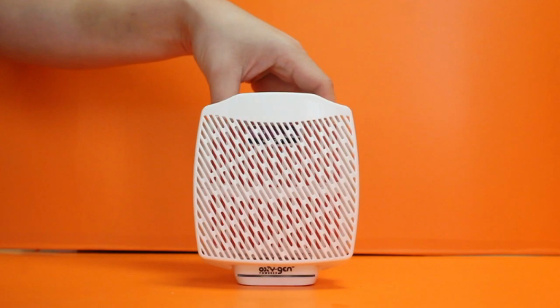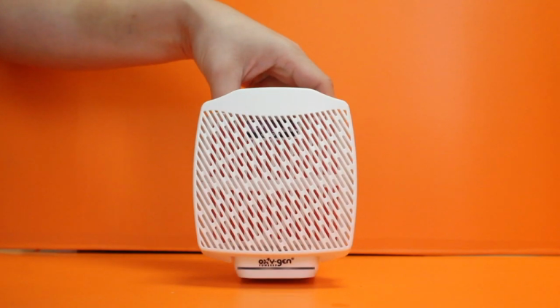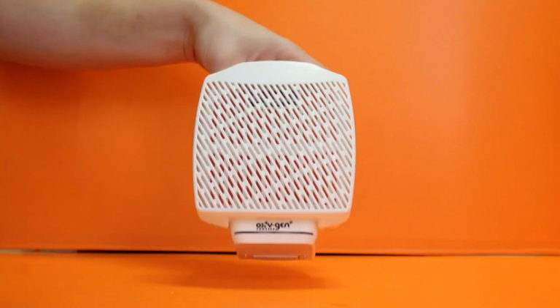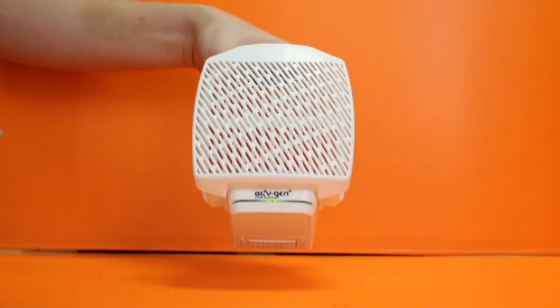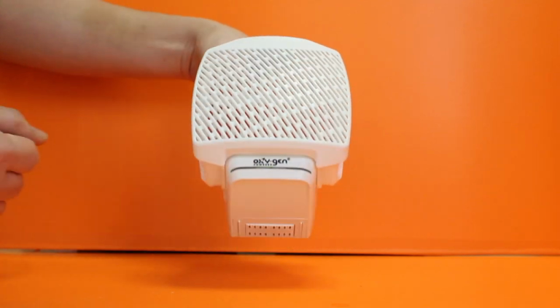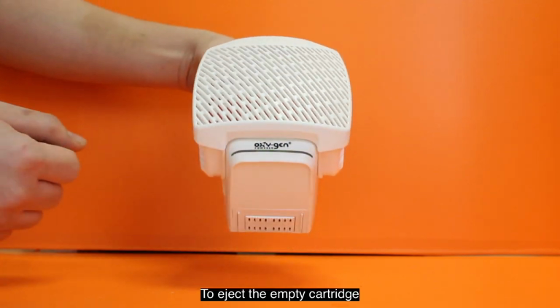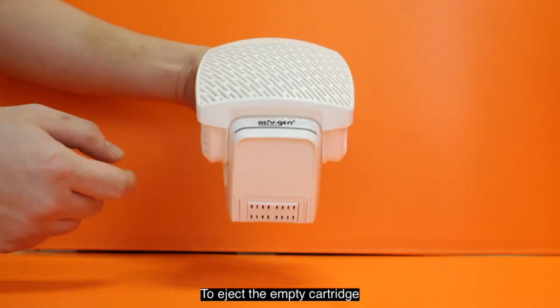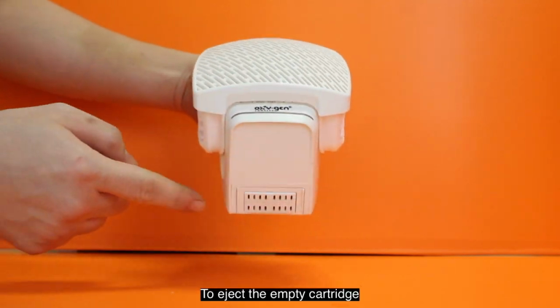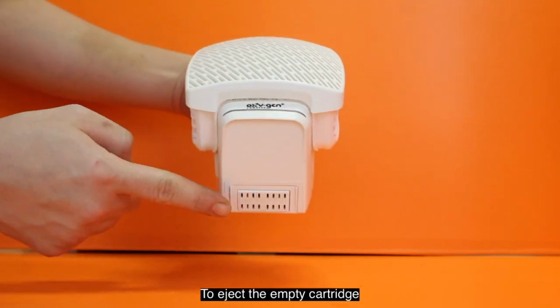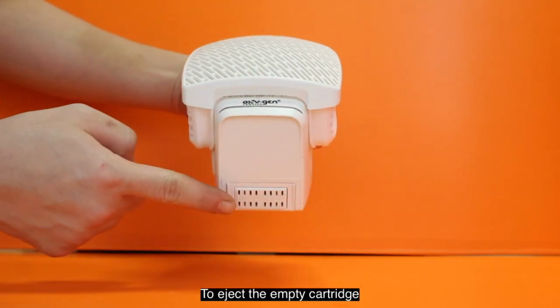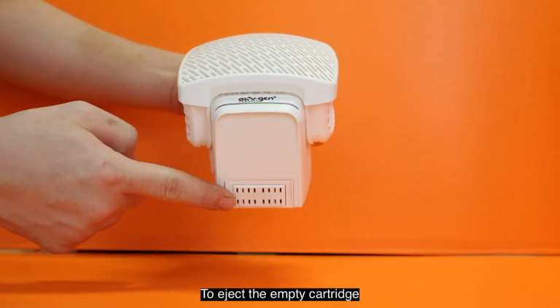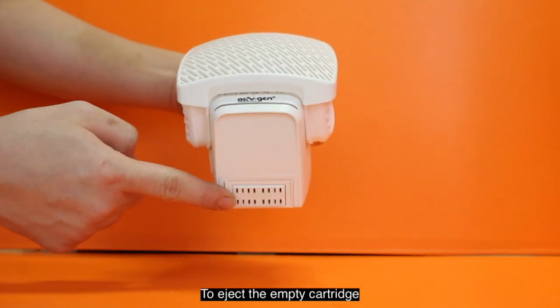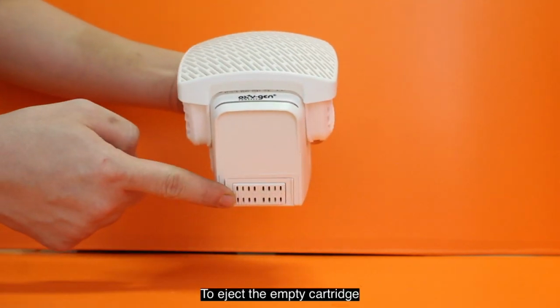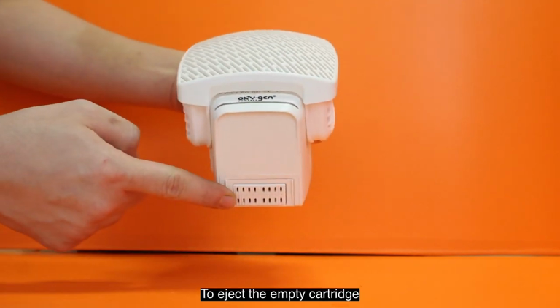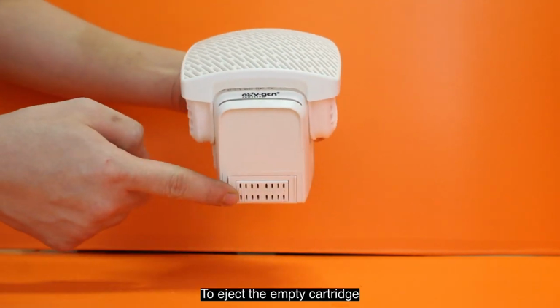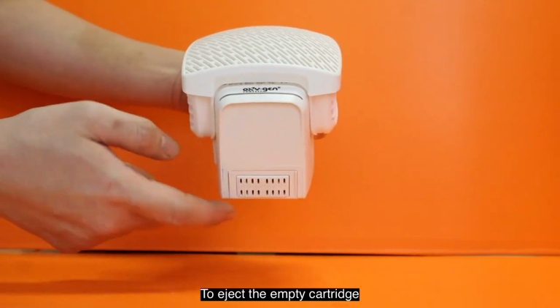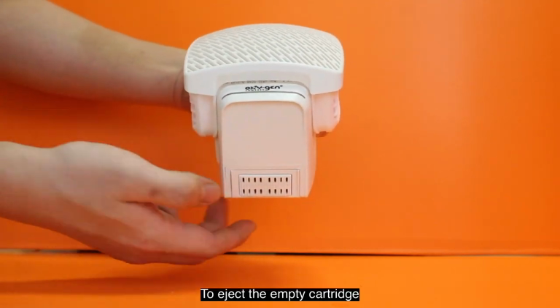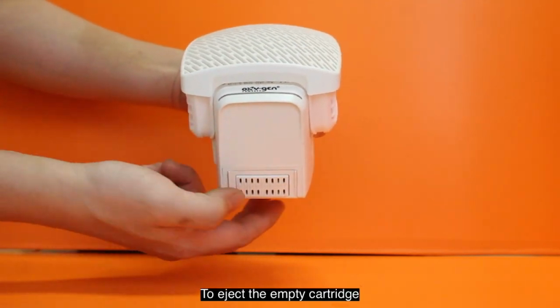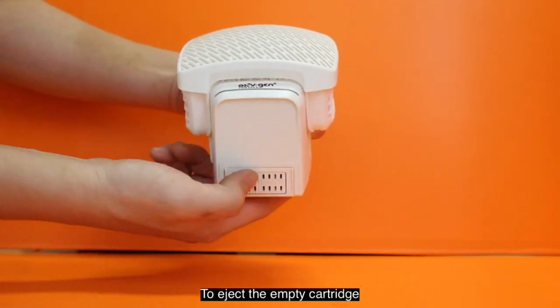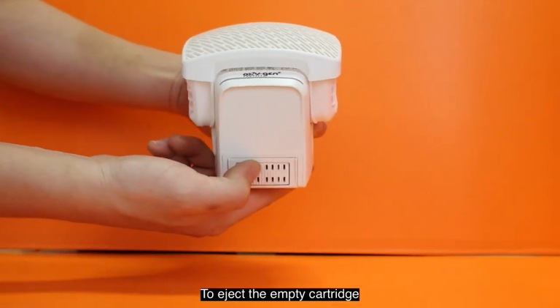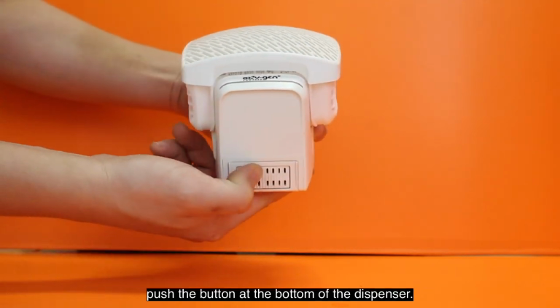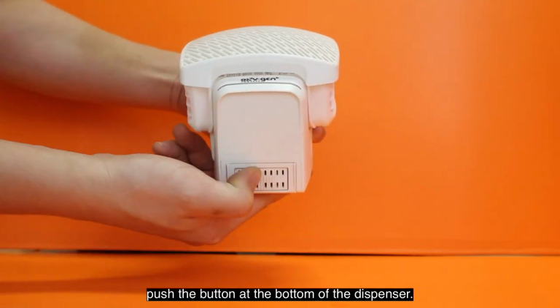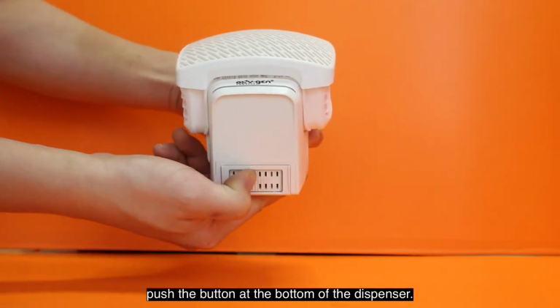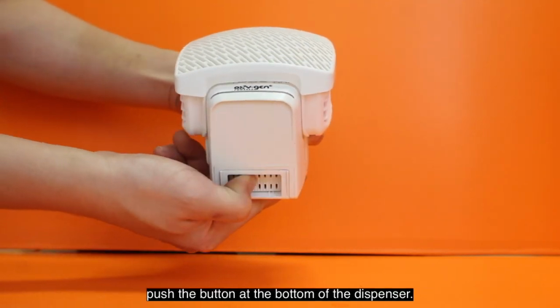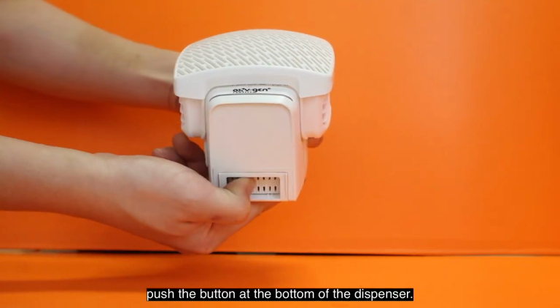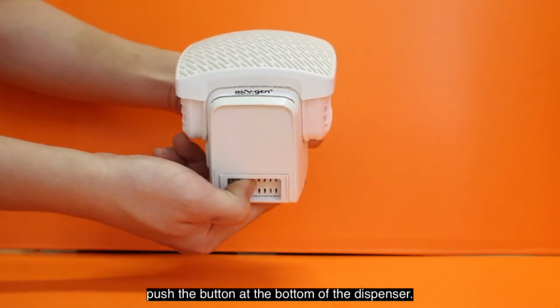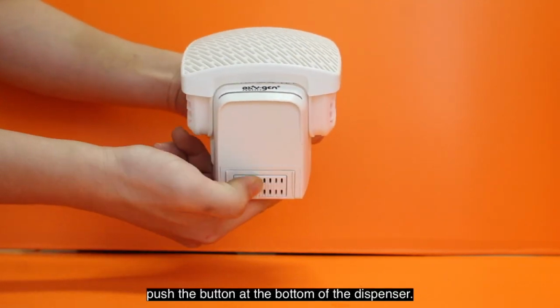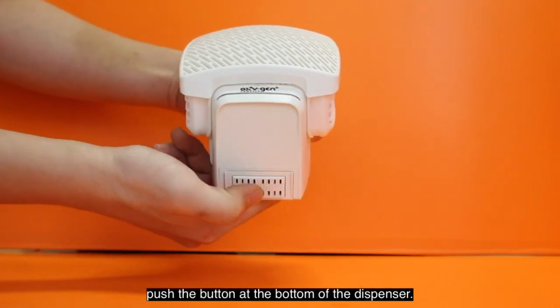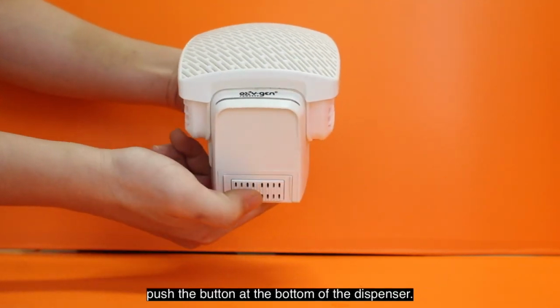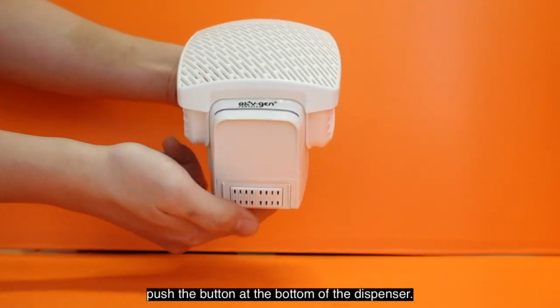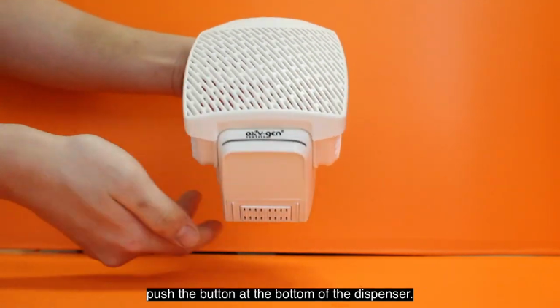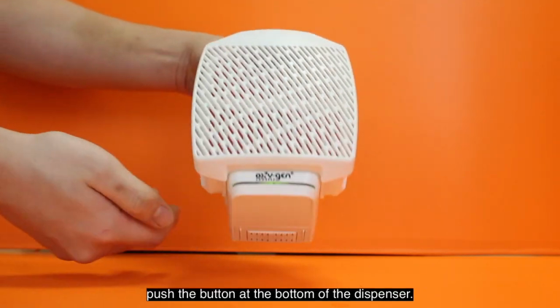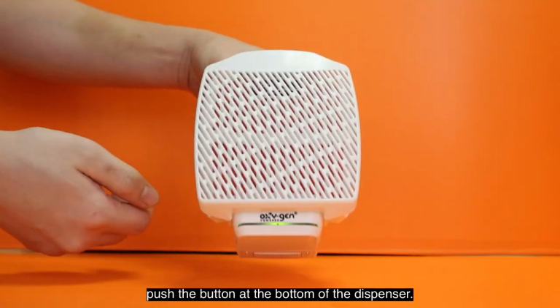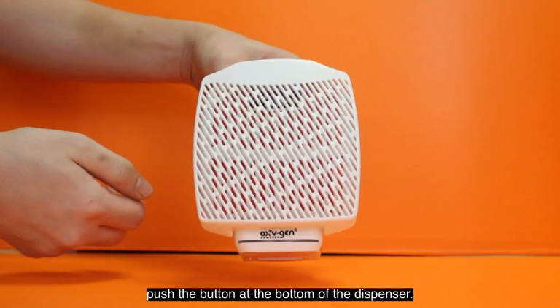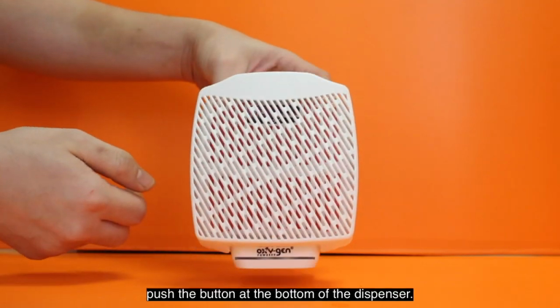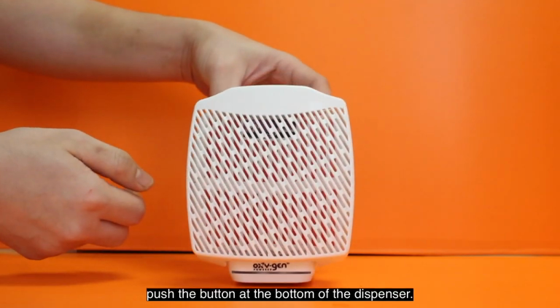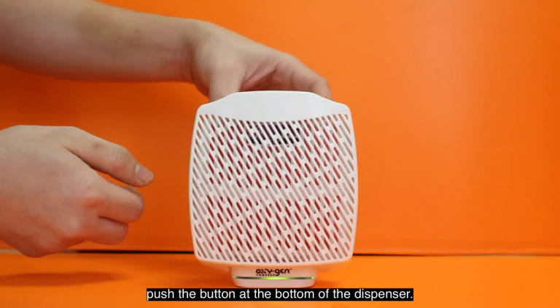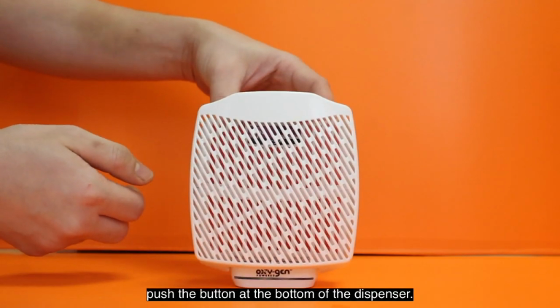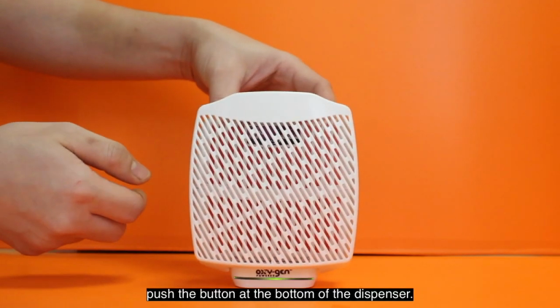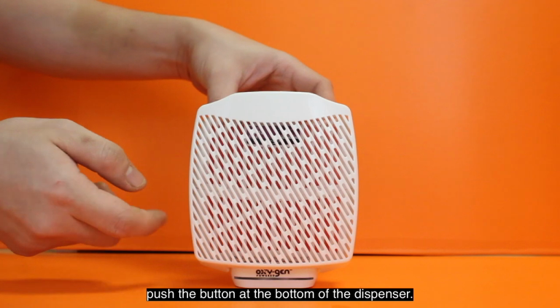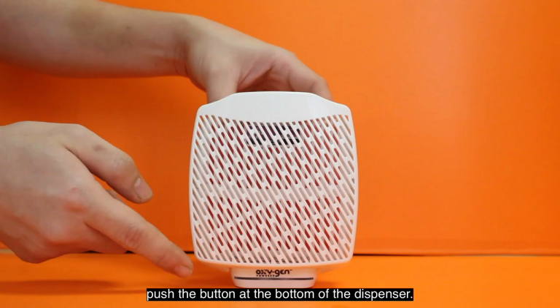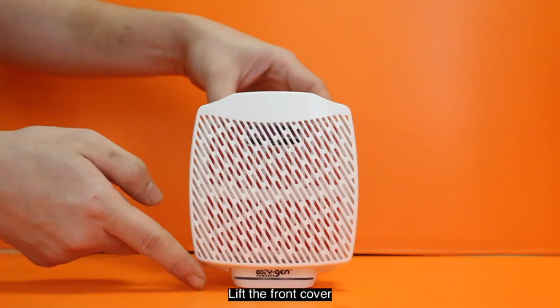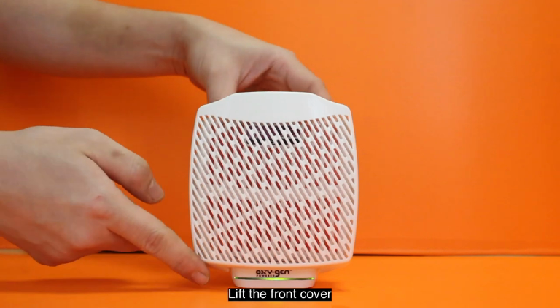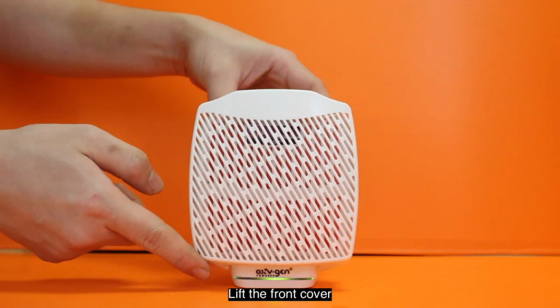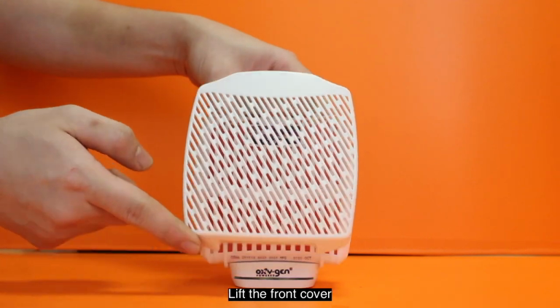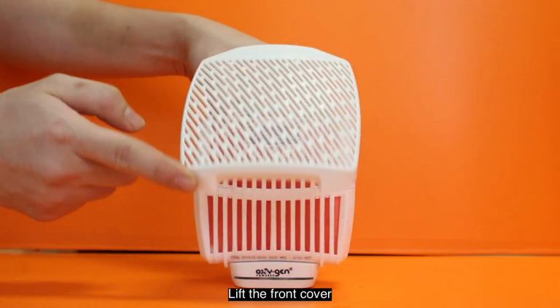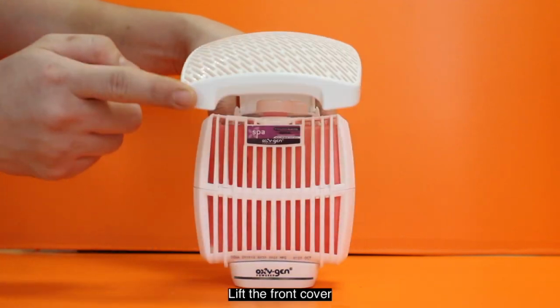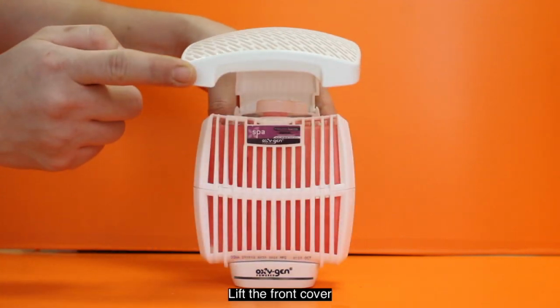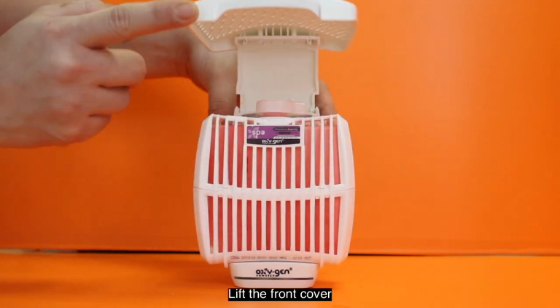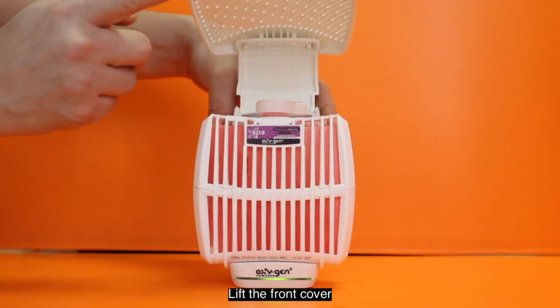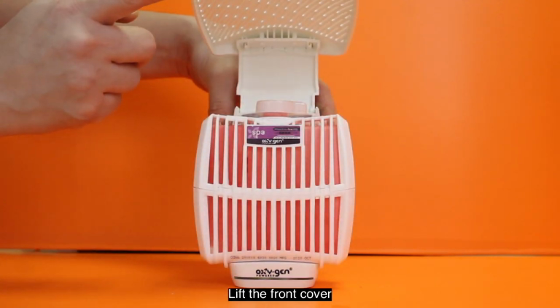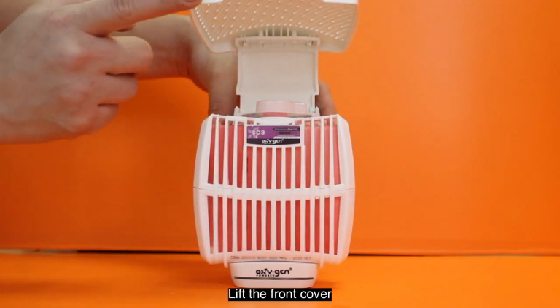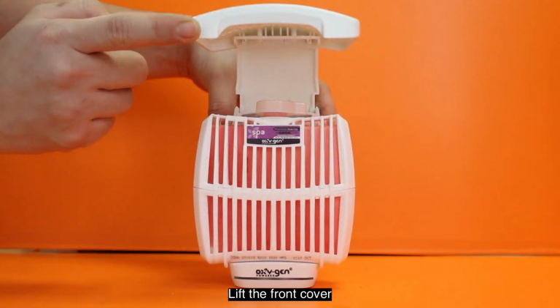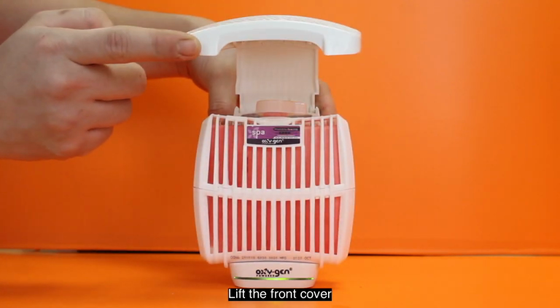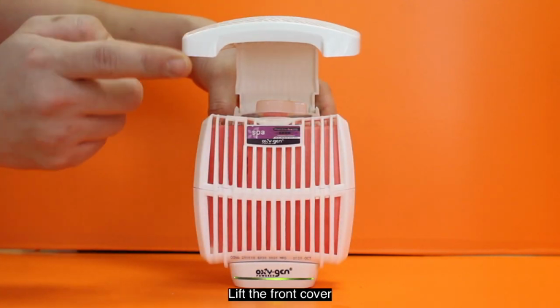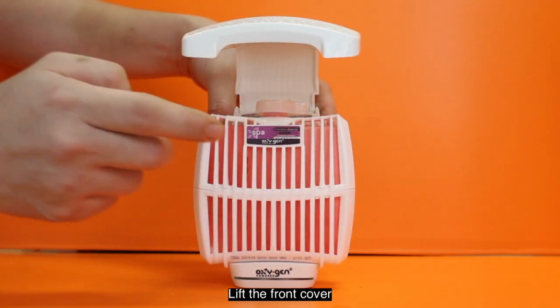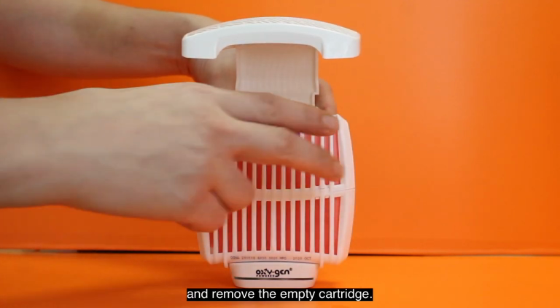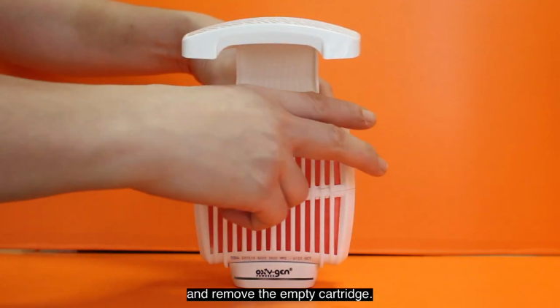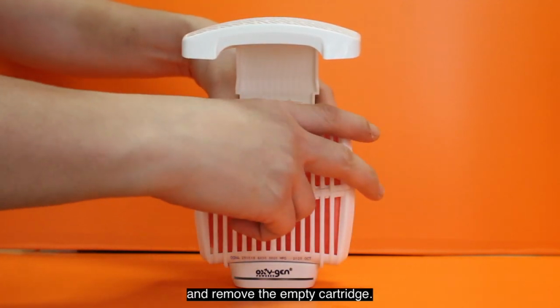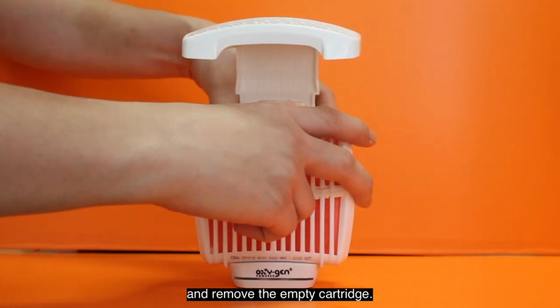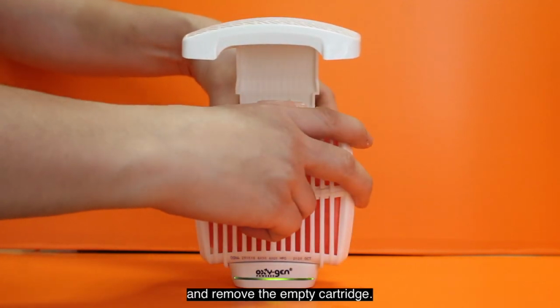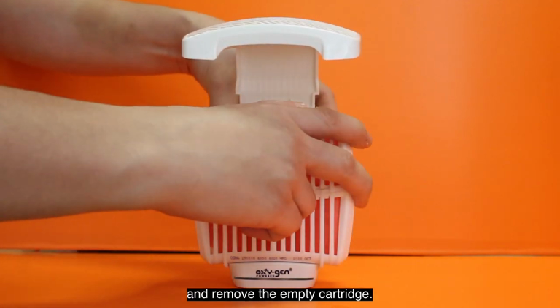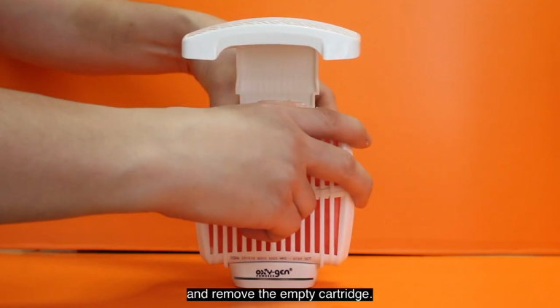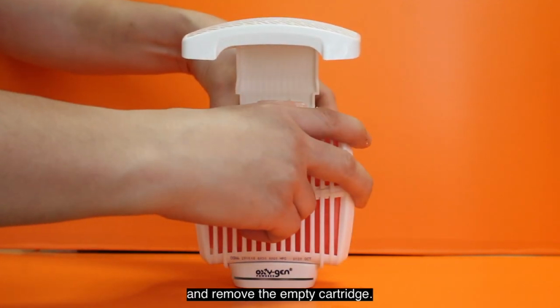To eject the empty cartridge, push the button at the bottom of the dispenser, lift the front cover, and remove the empty cartridge.